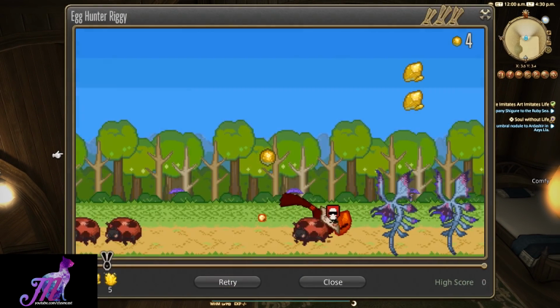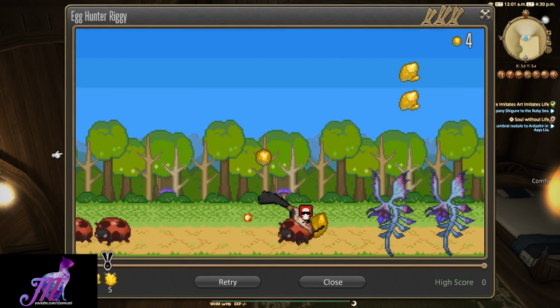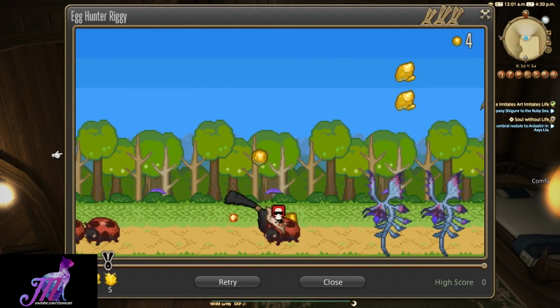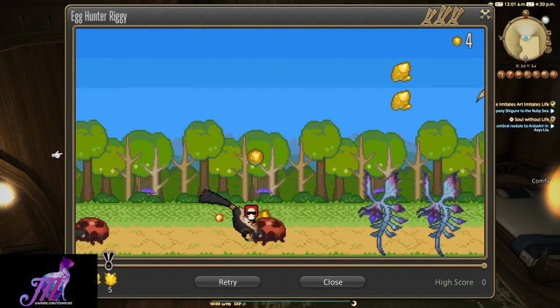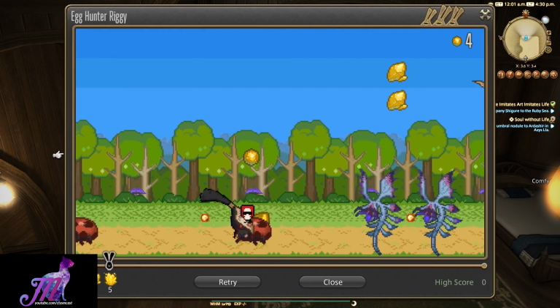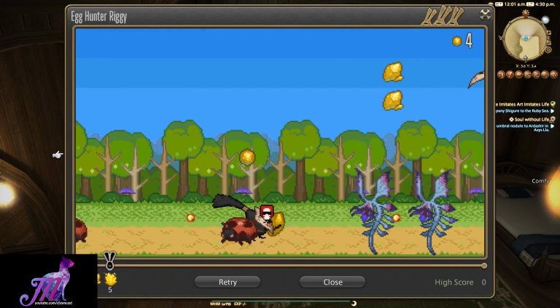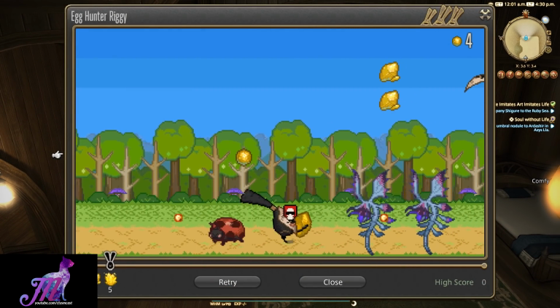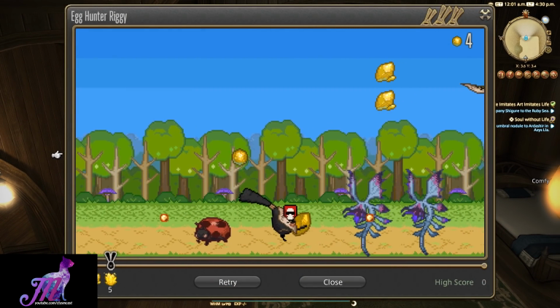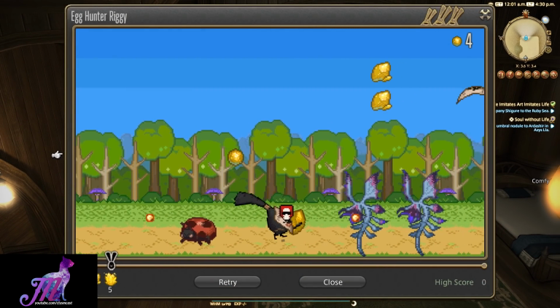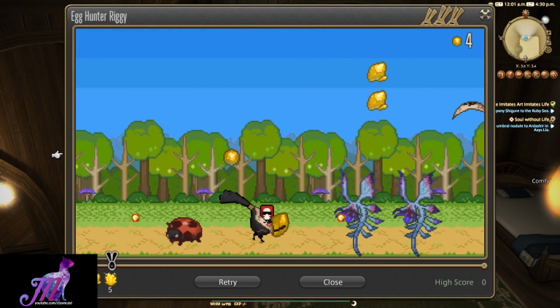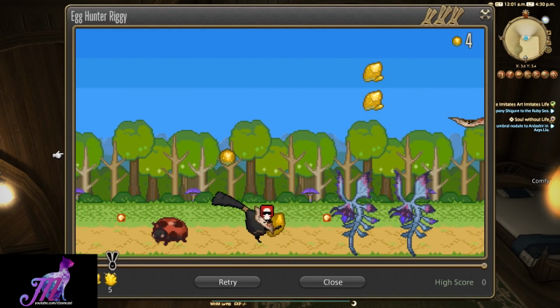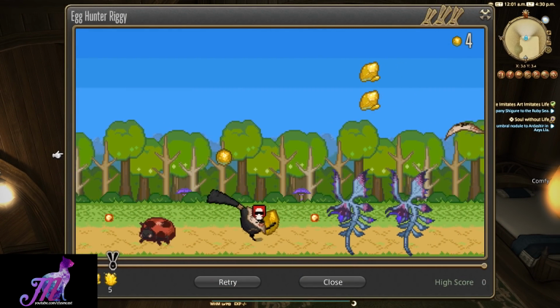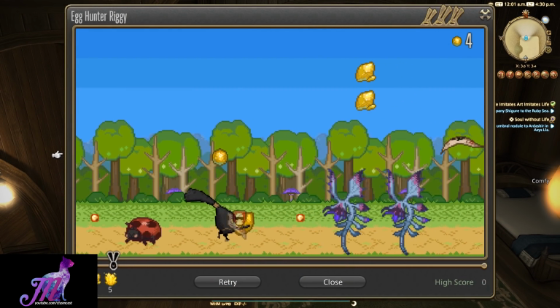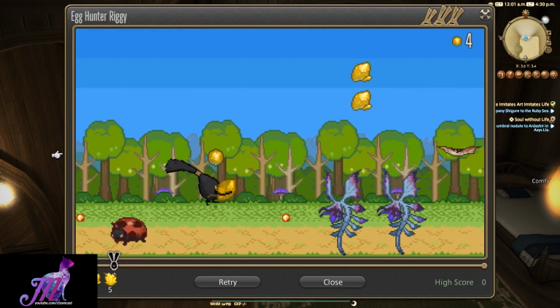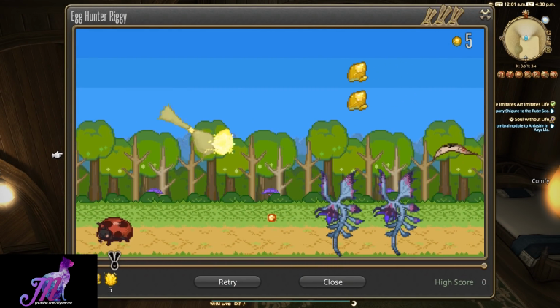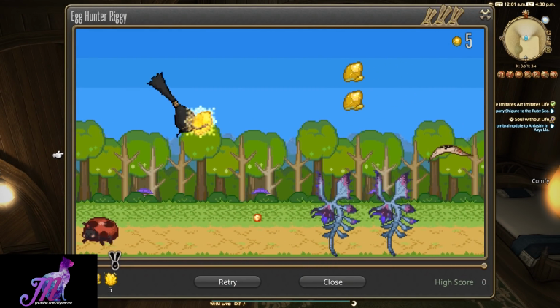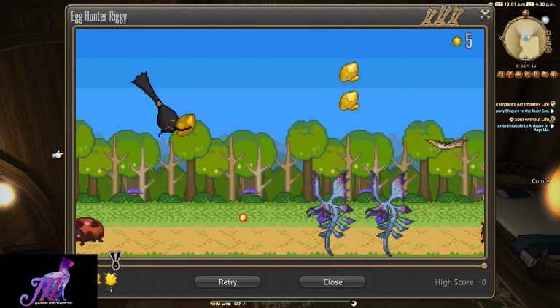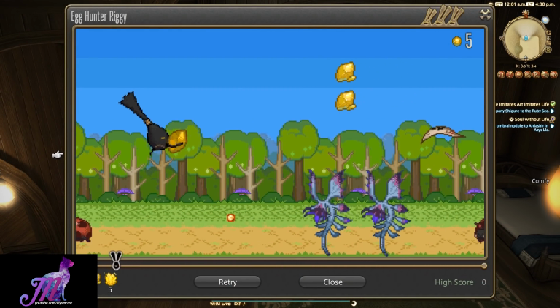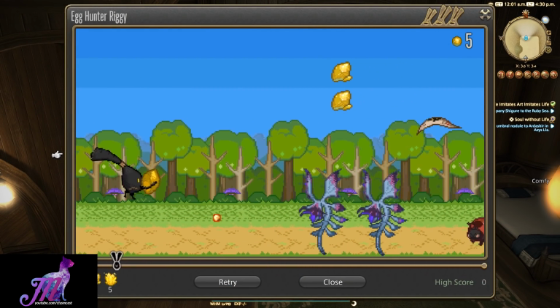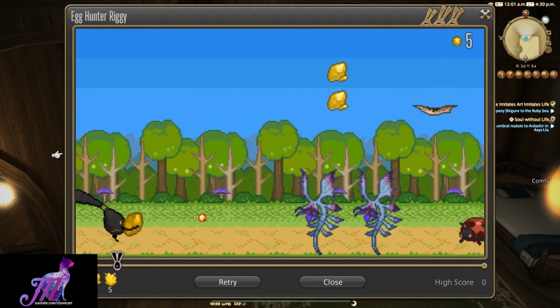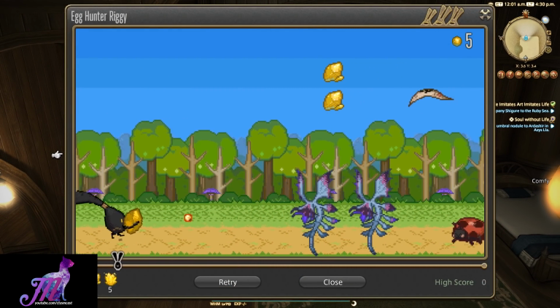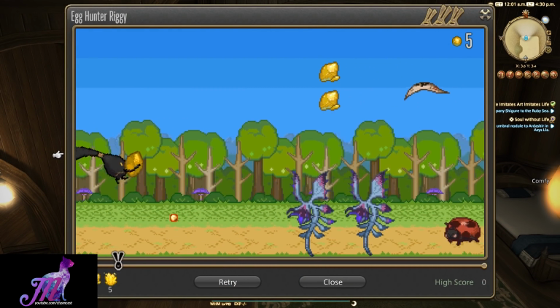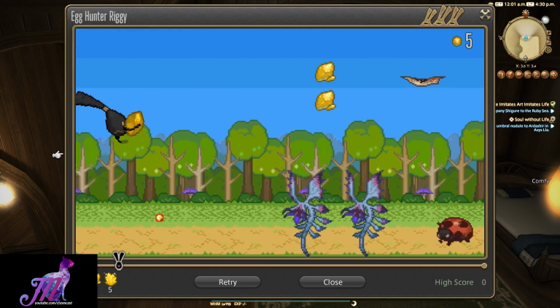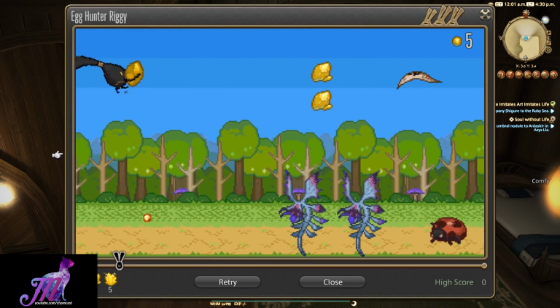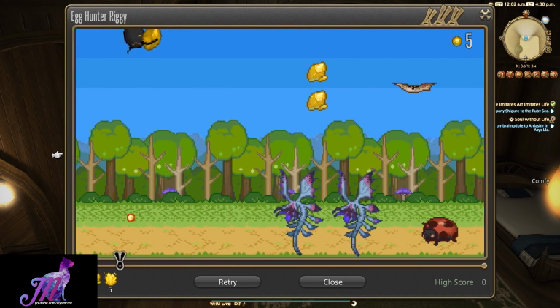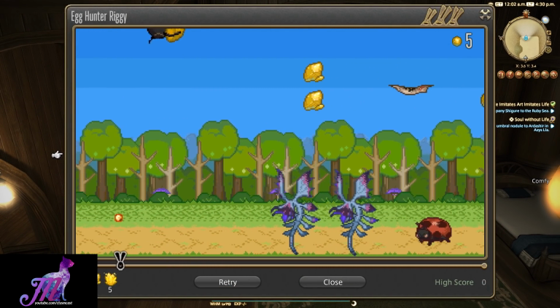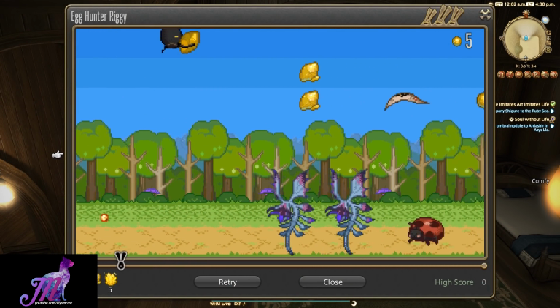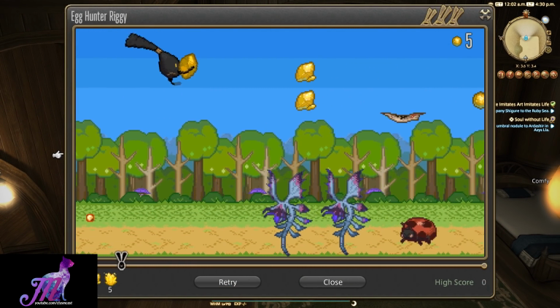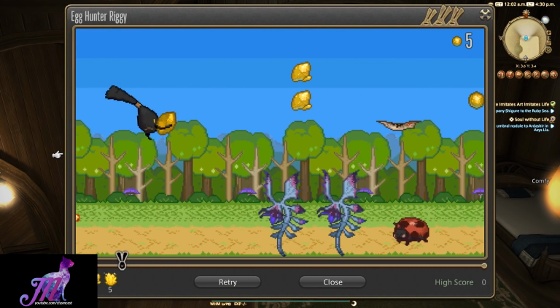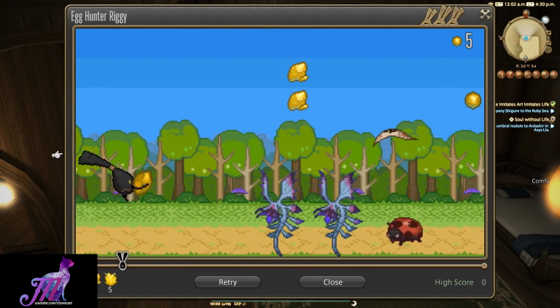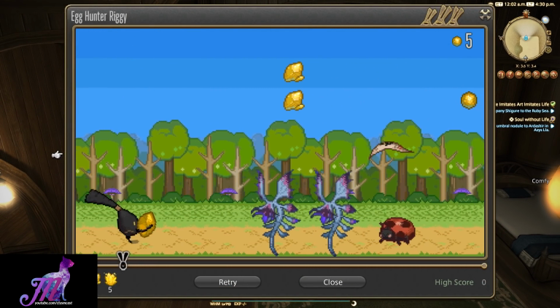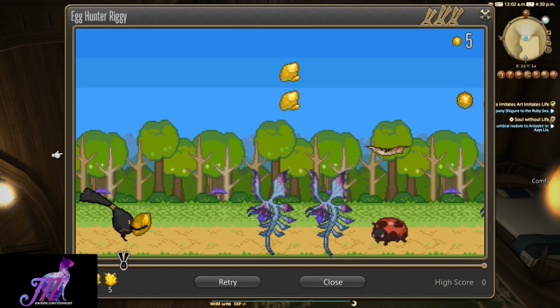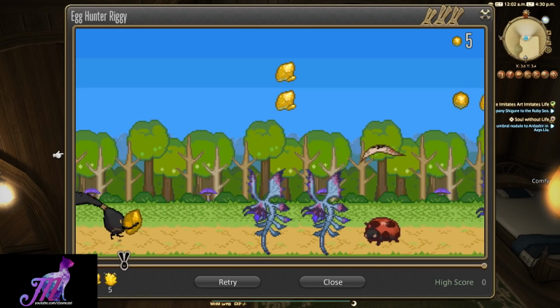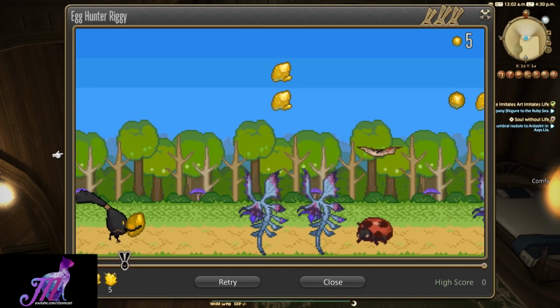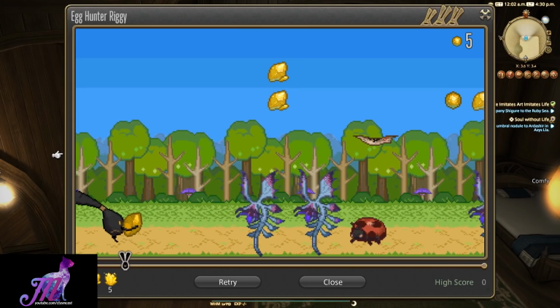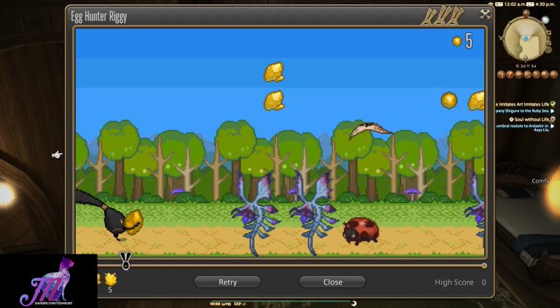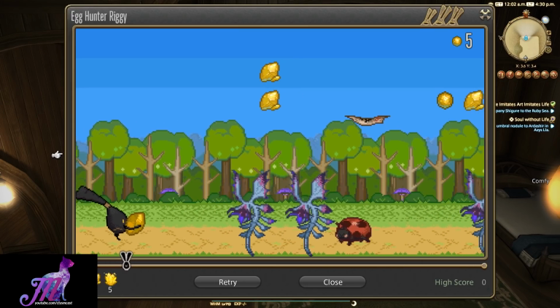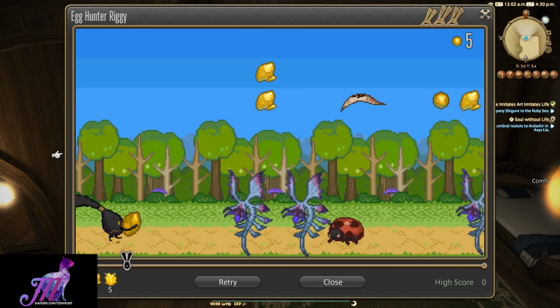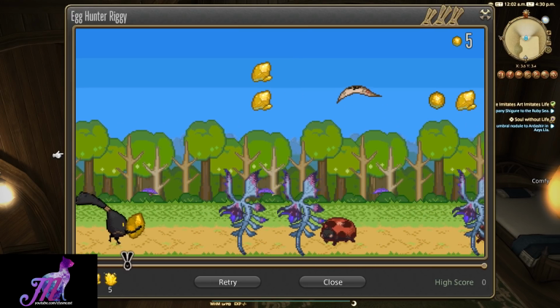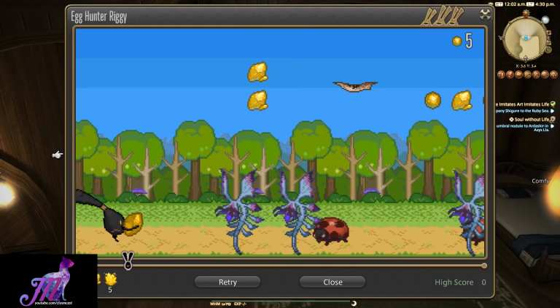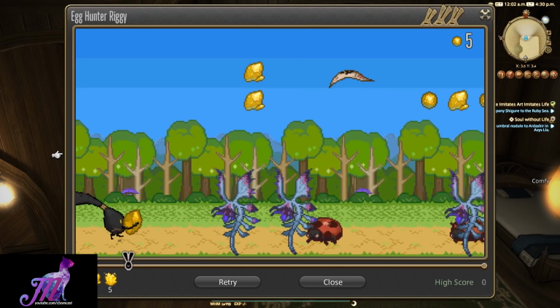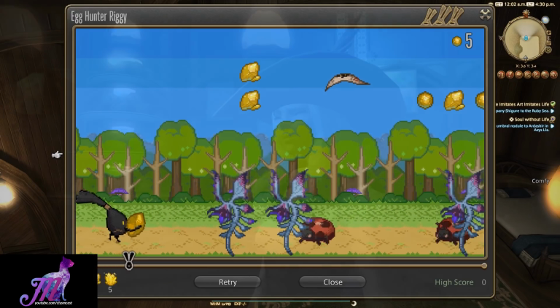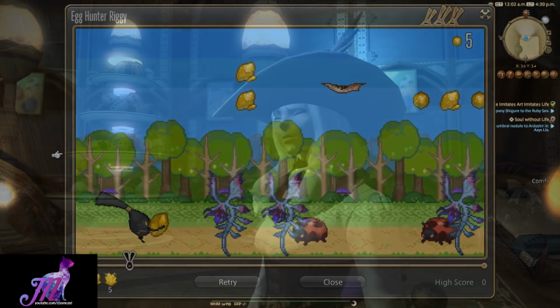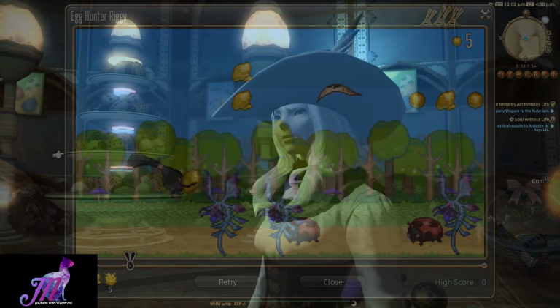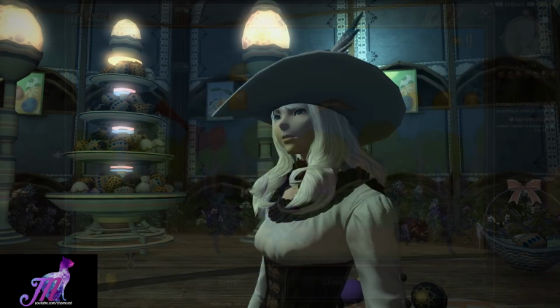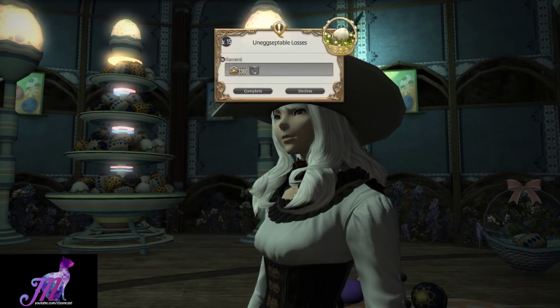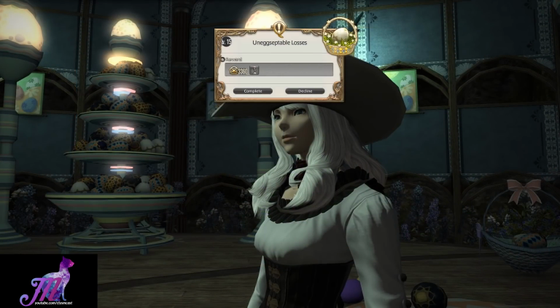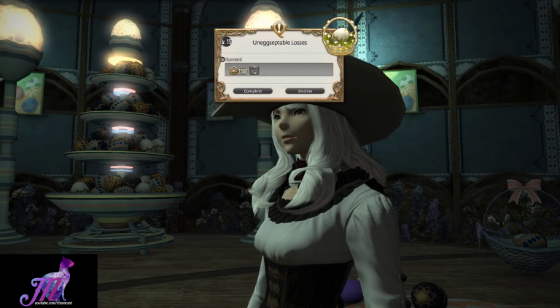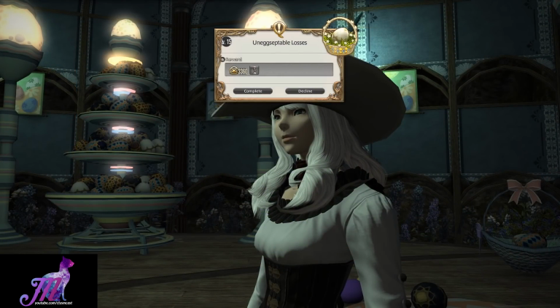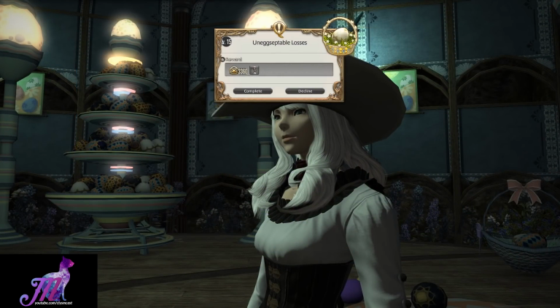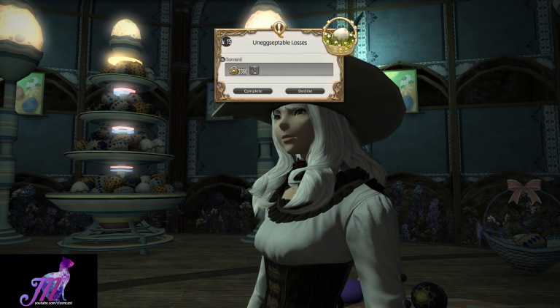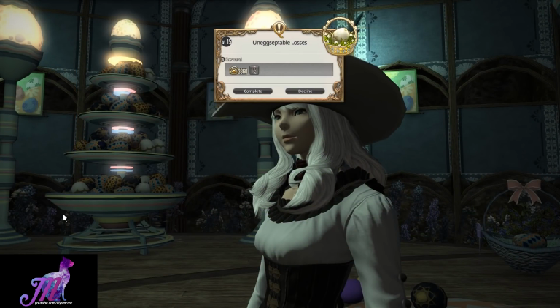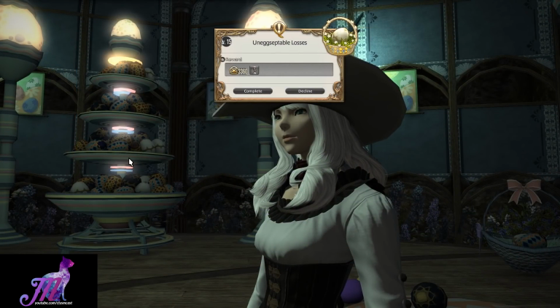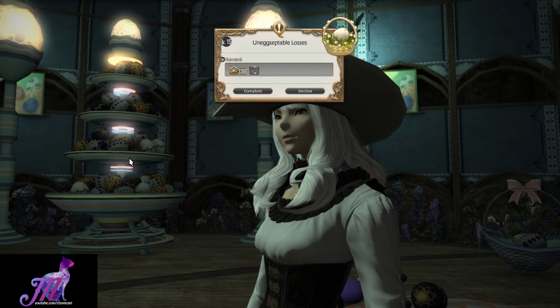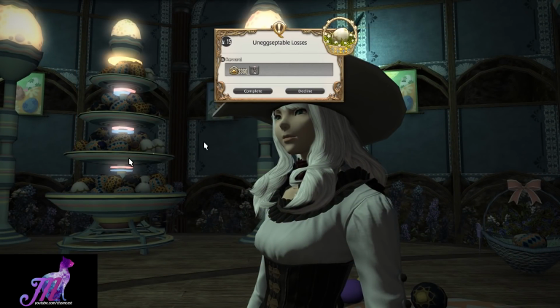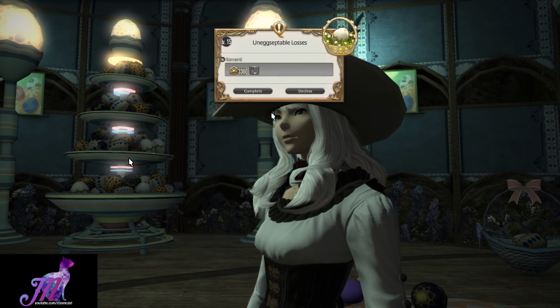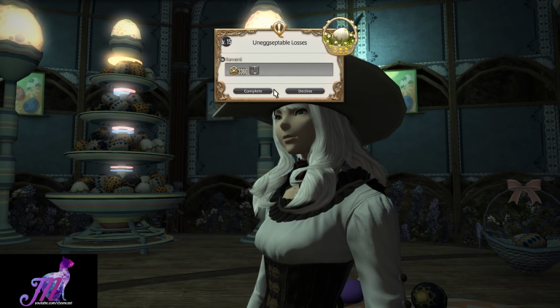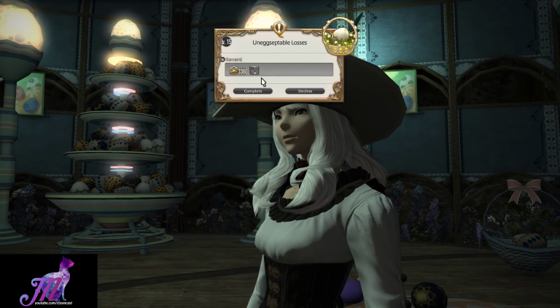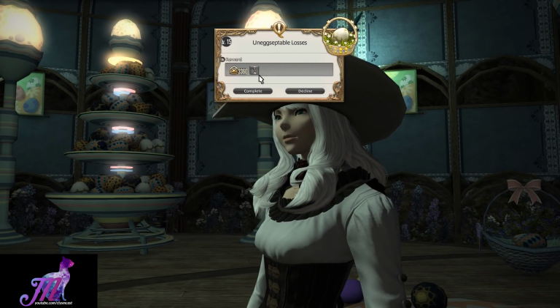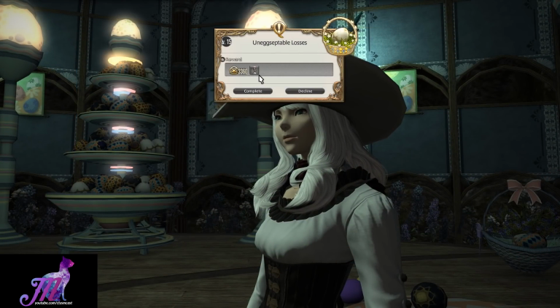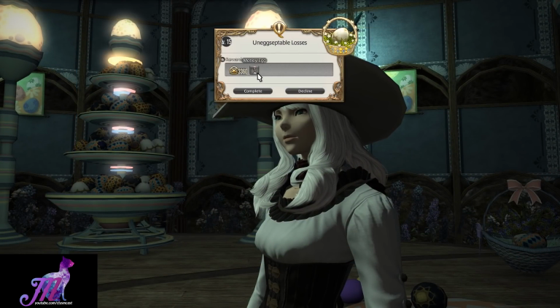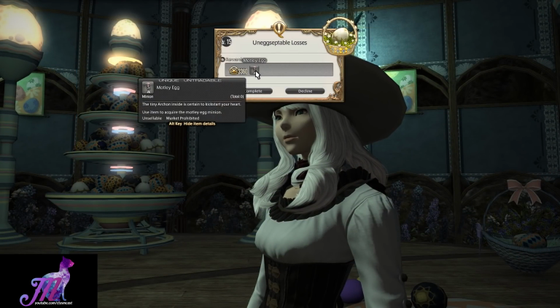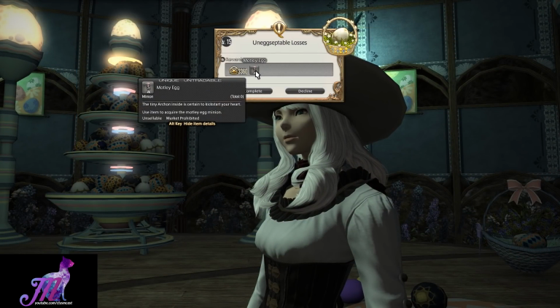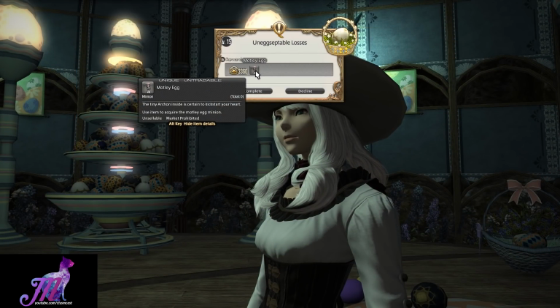In addition to the minigame, the main reward from the event is a brand new minion, and this is the Mottly Egg minion.